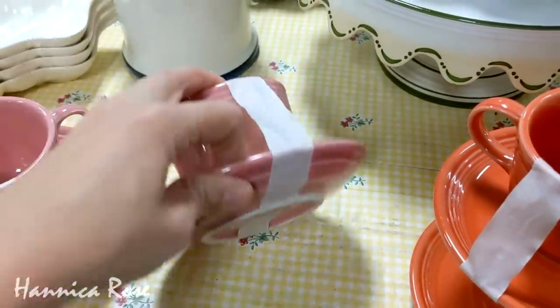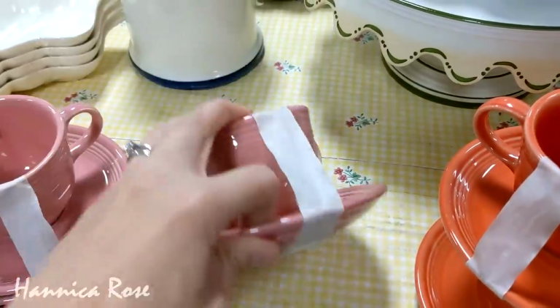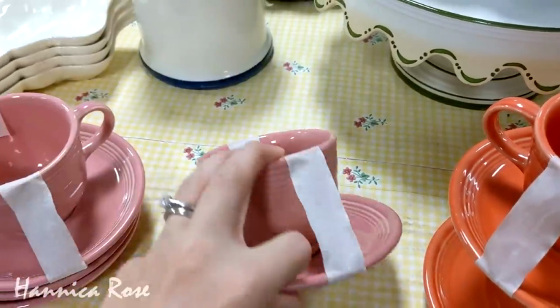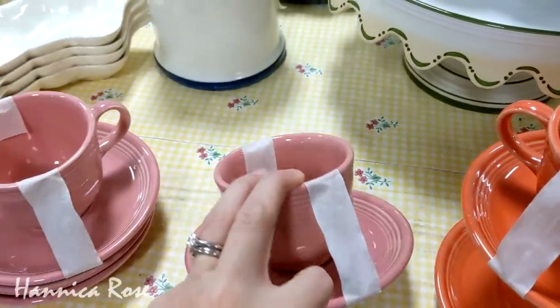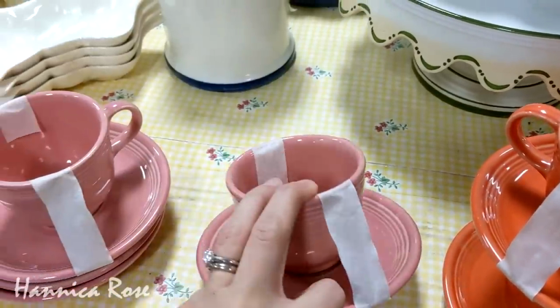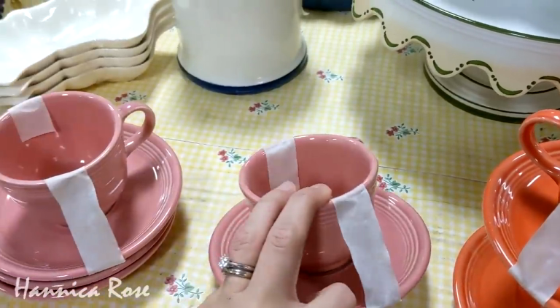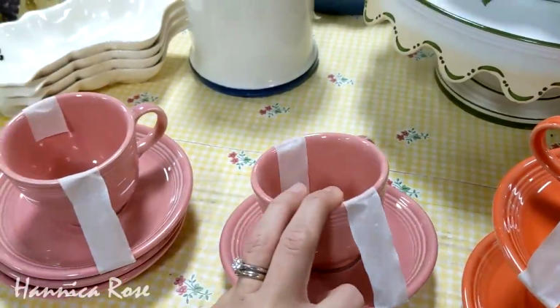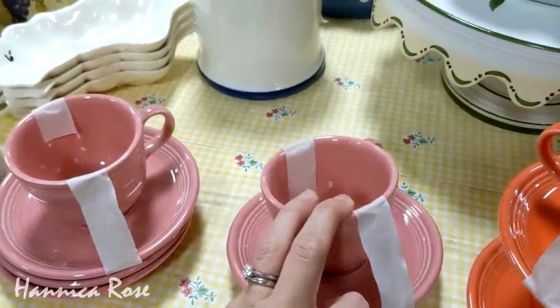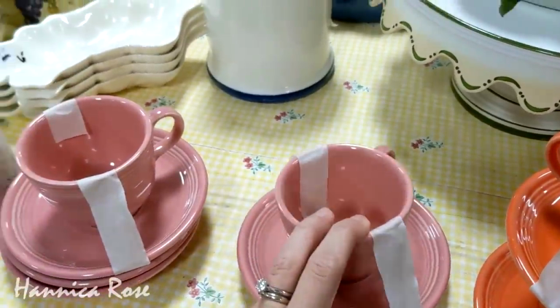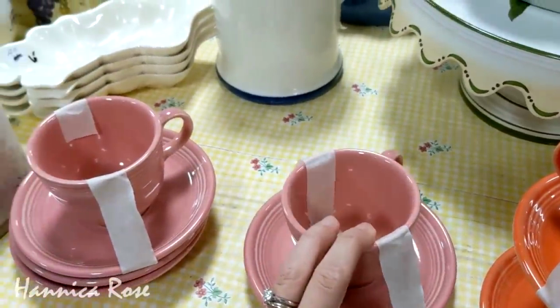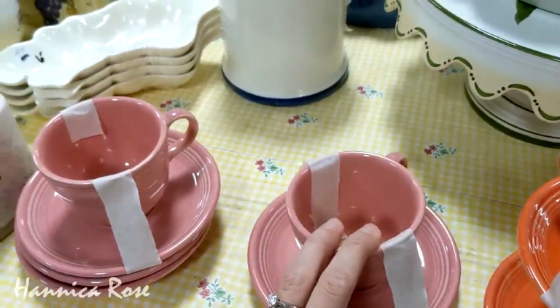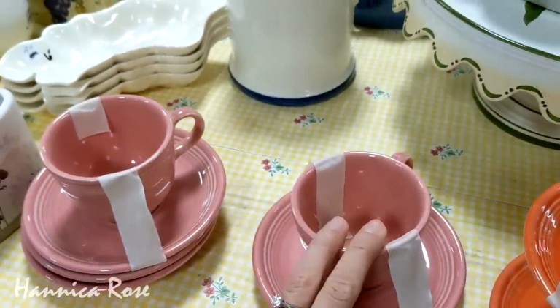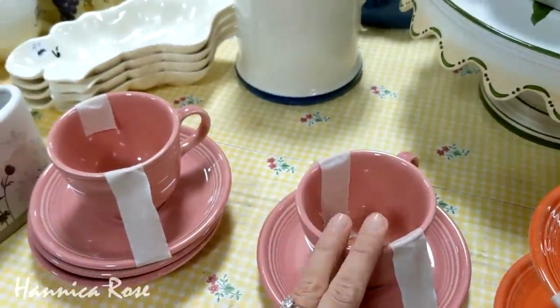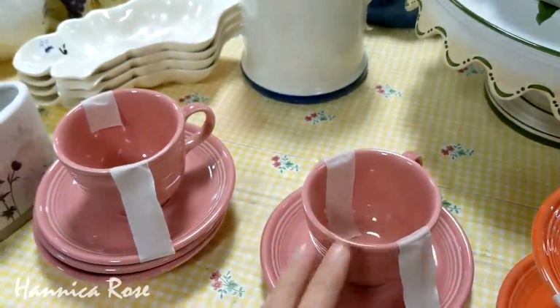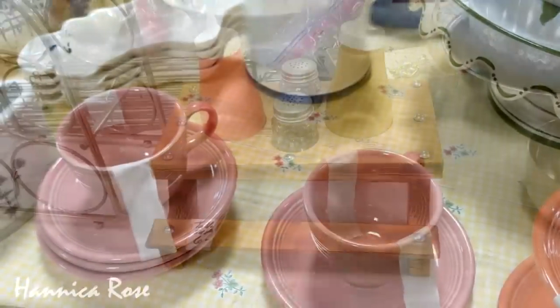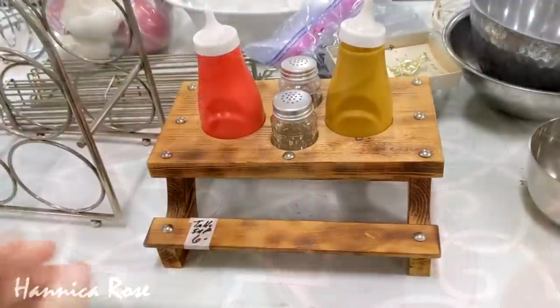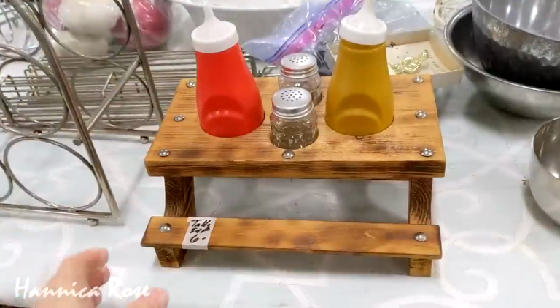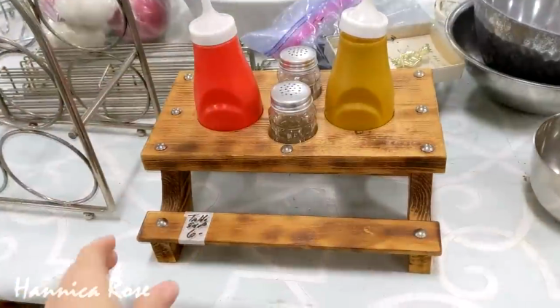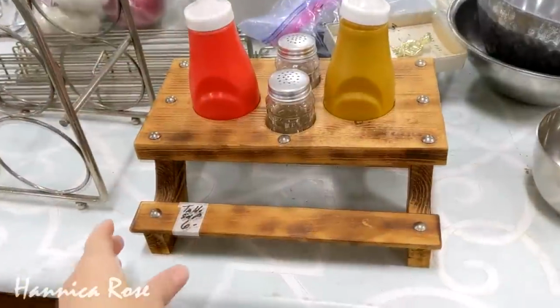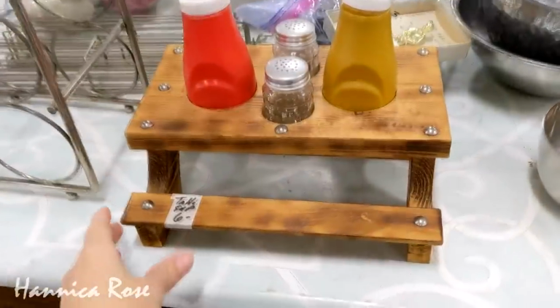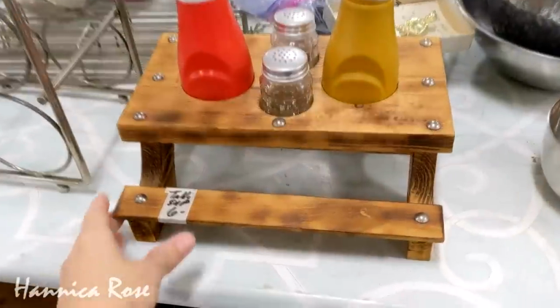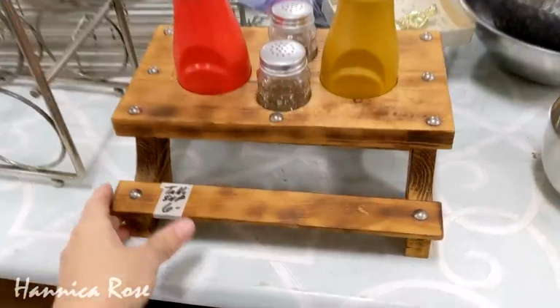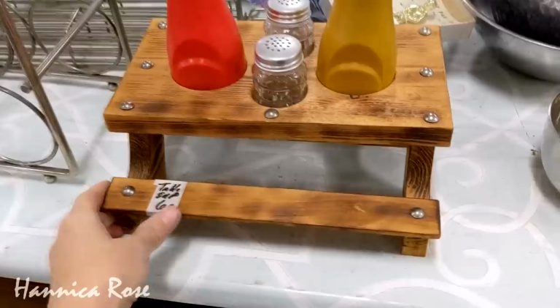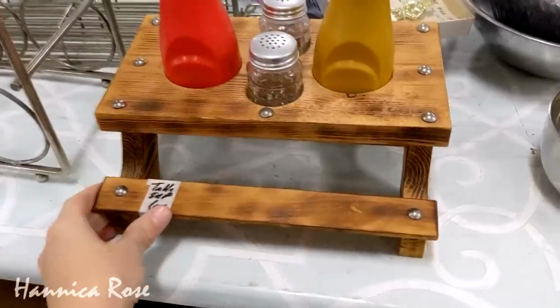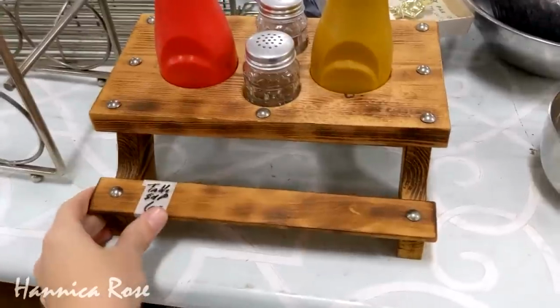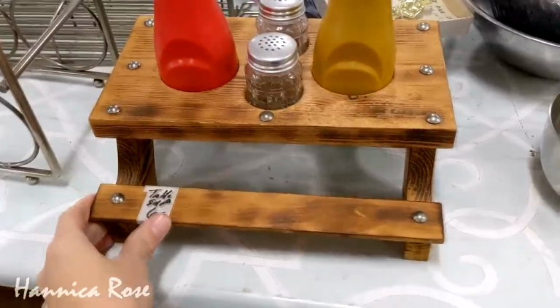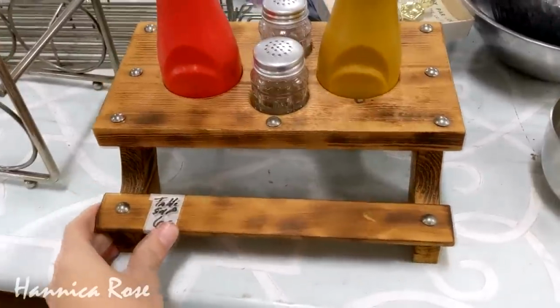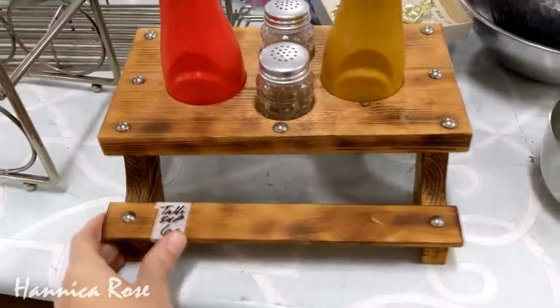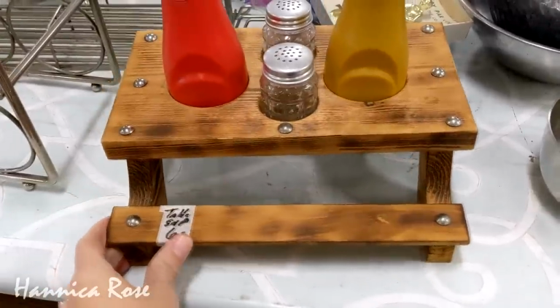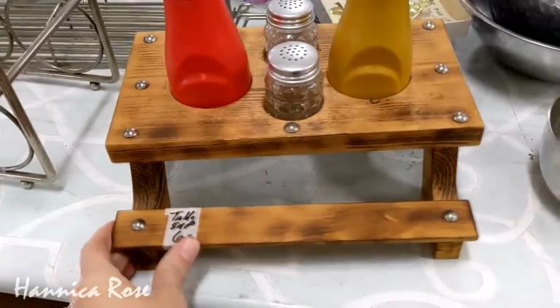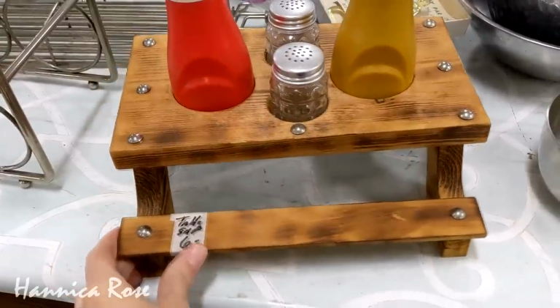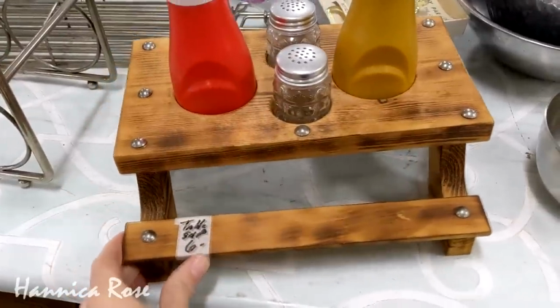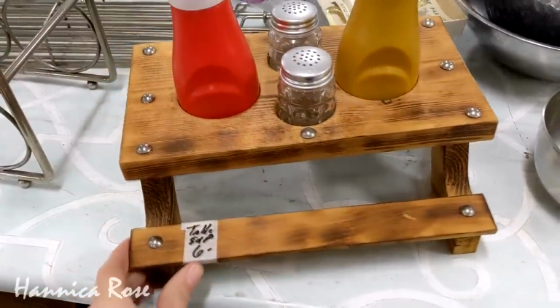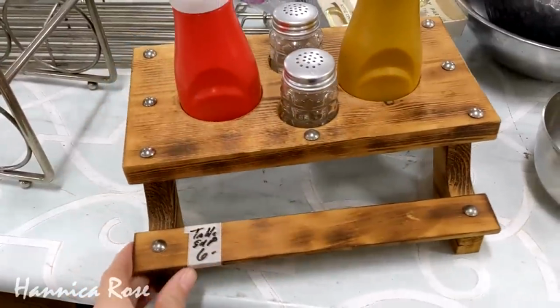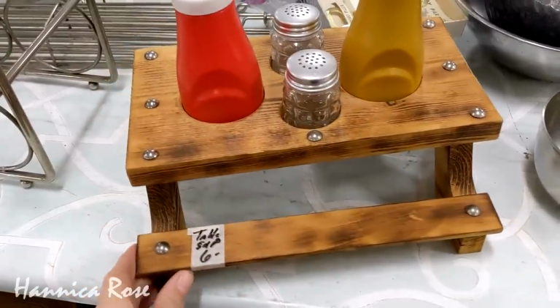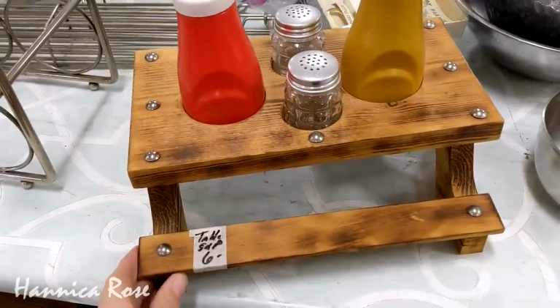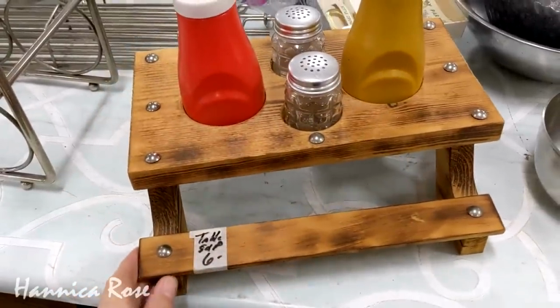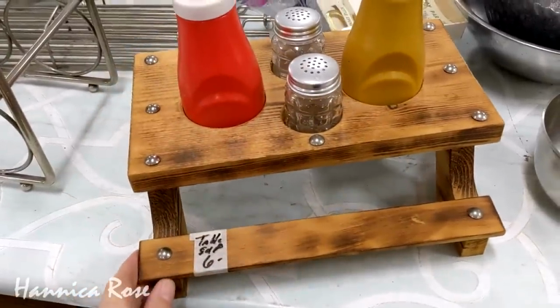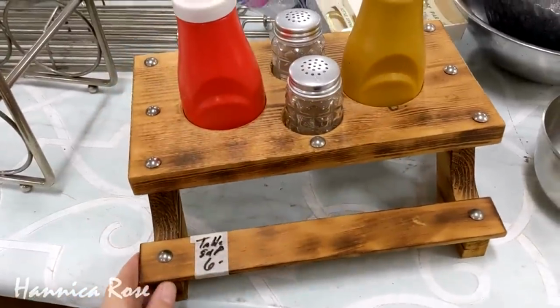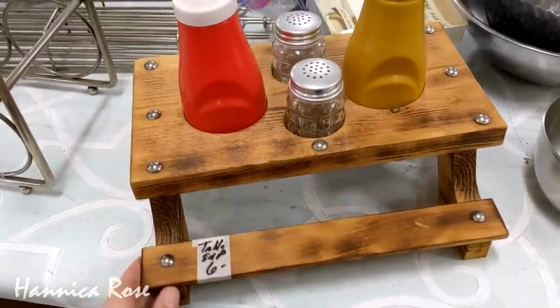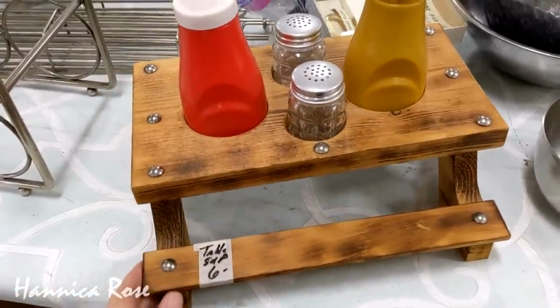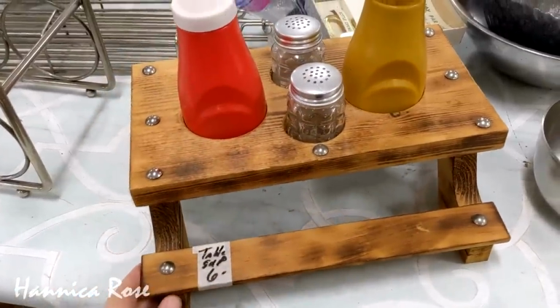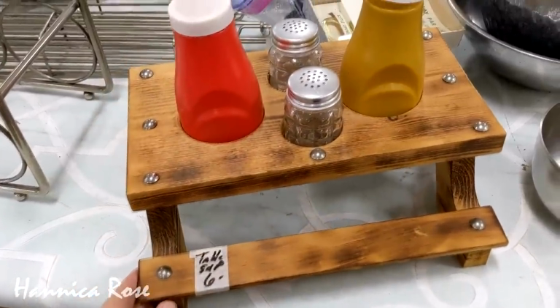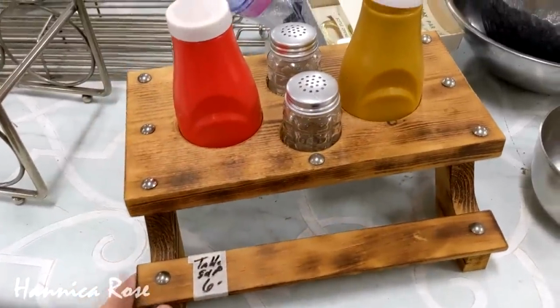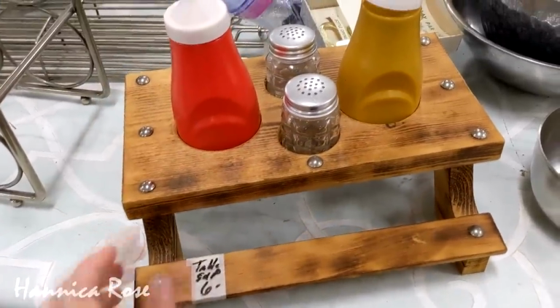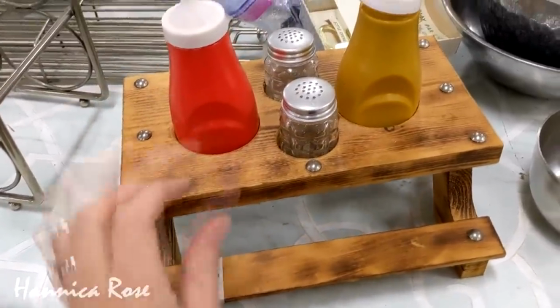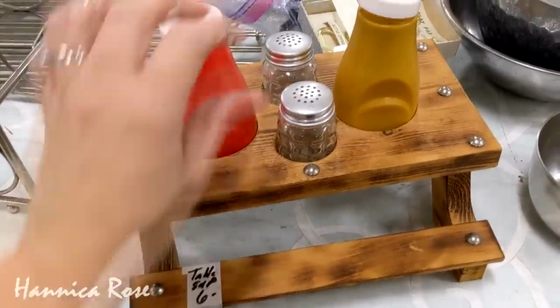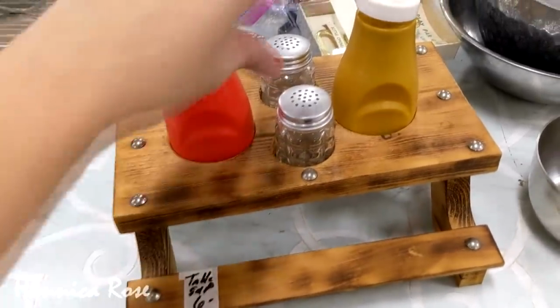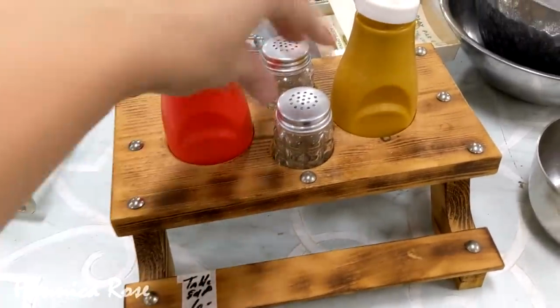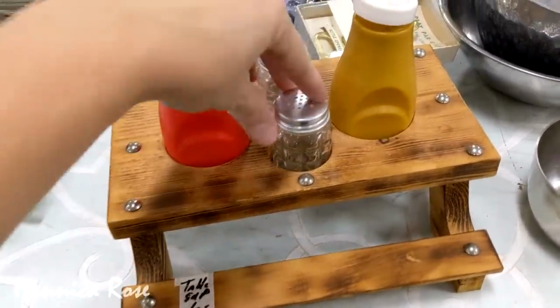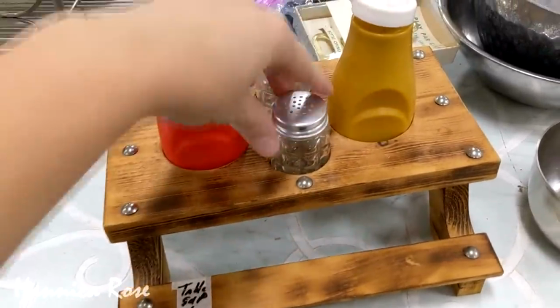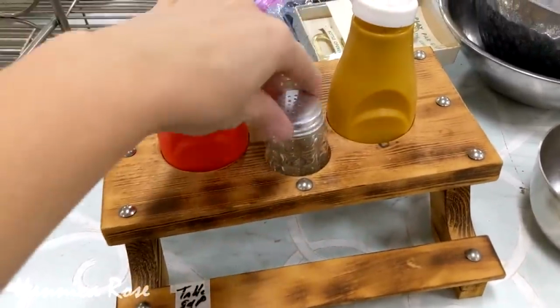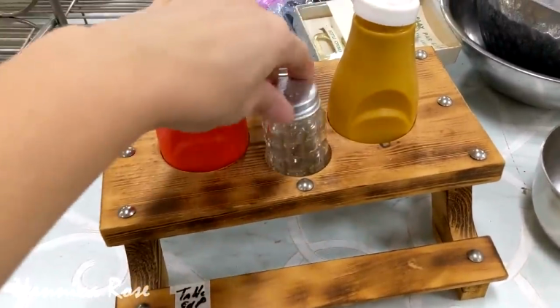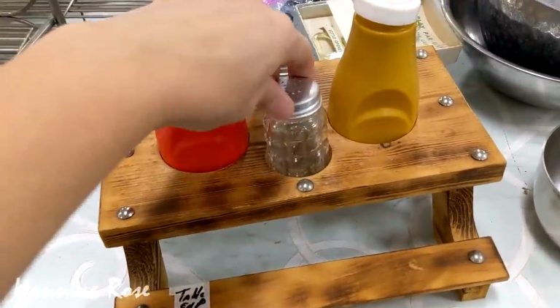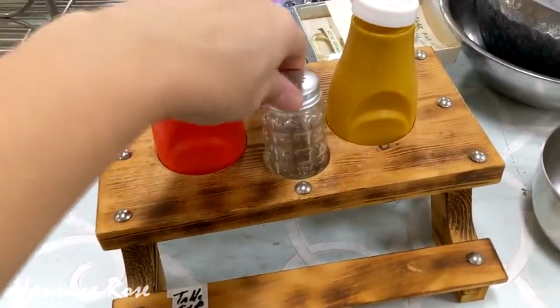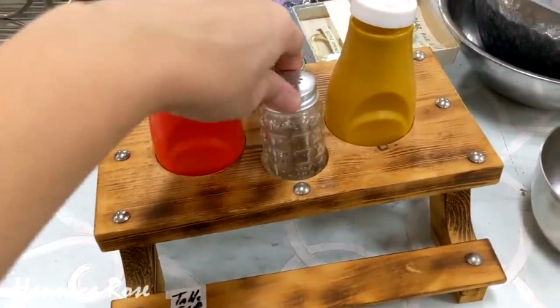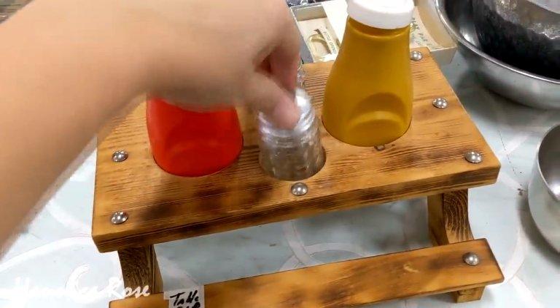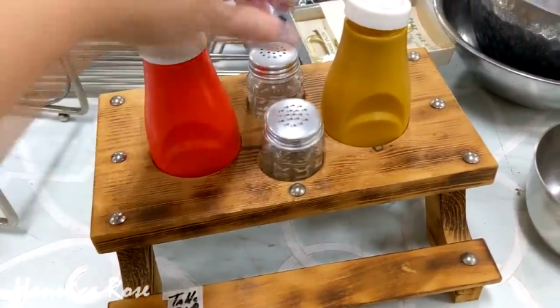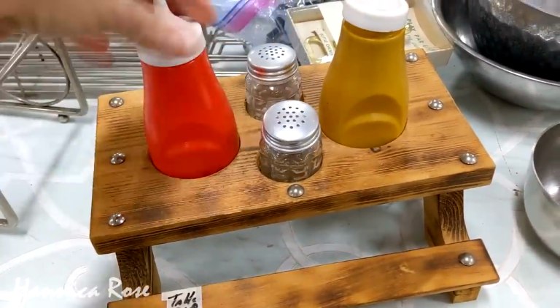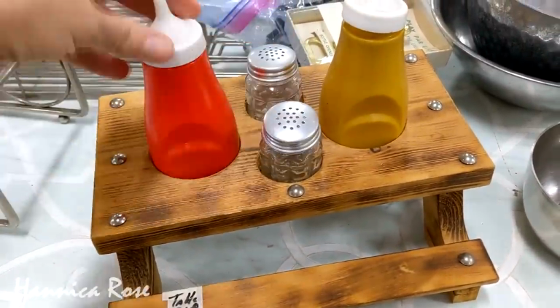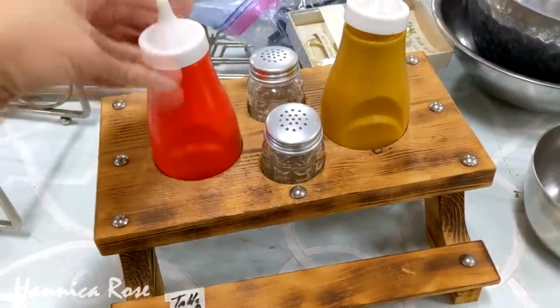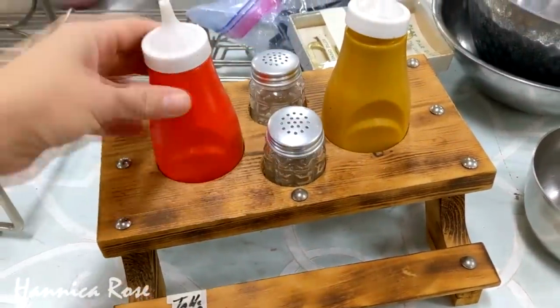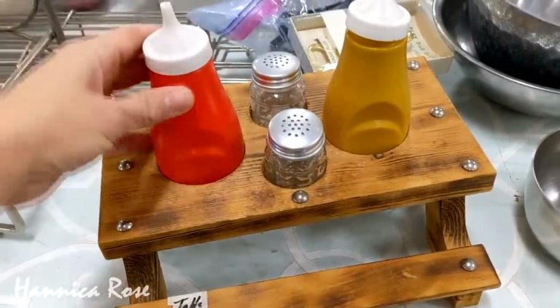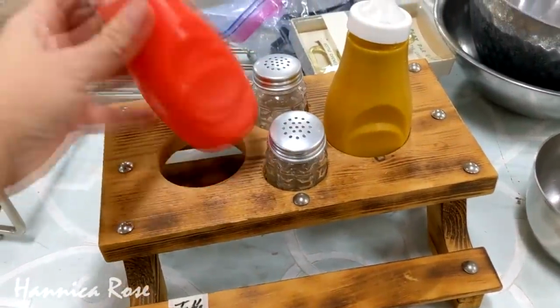I thought this picnic table condiment caddy was a really awesome little piece, so I thought I would share it with you guys. It was a pretty good deal at only $6.